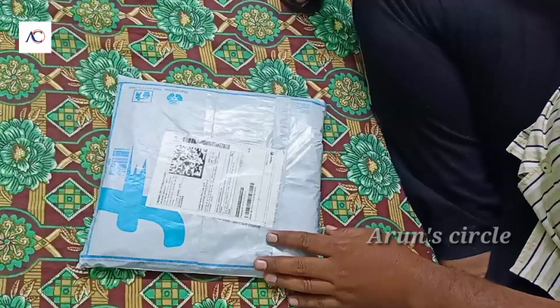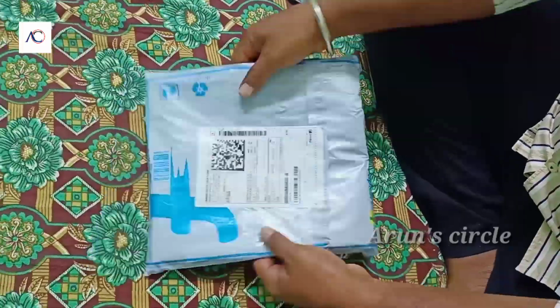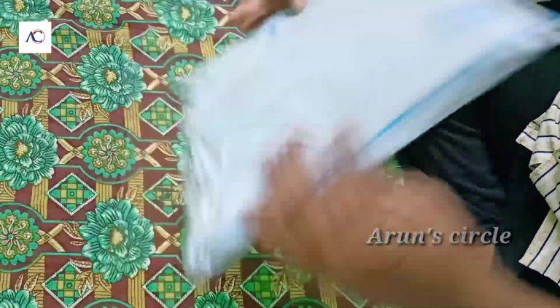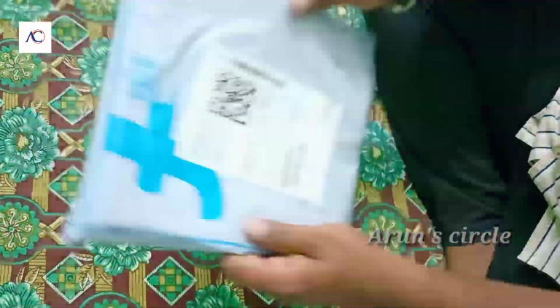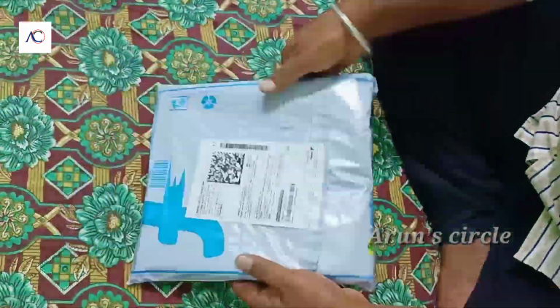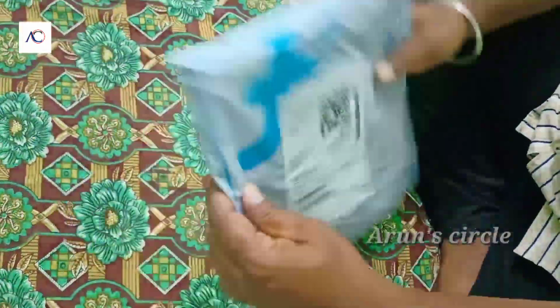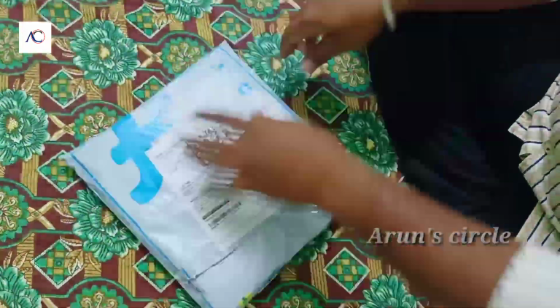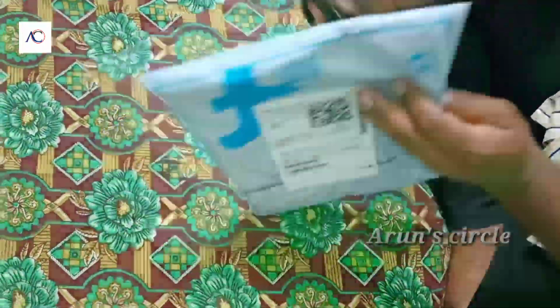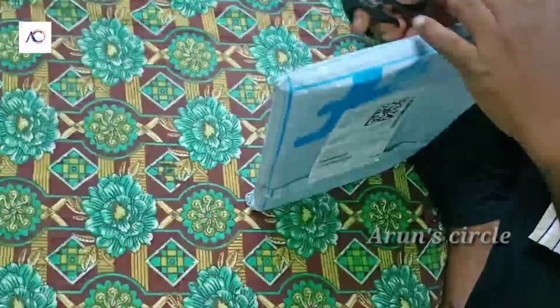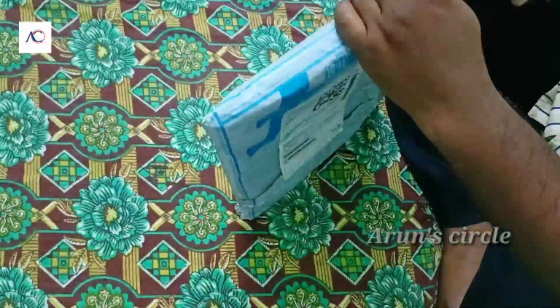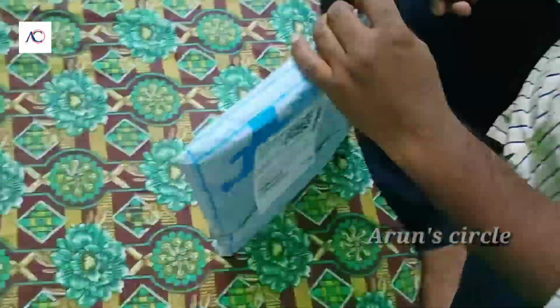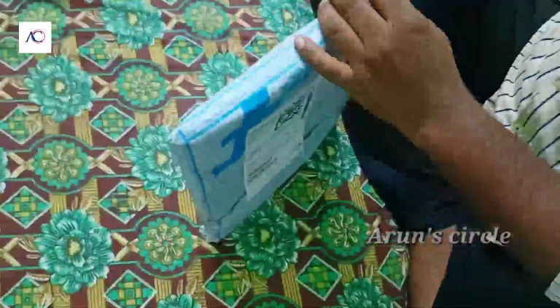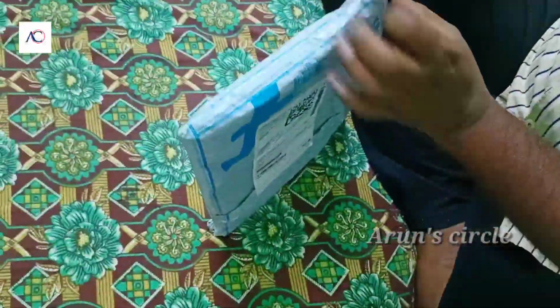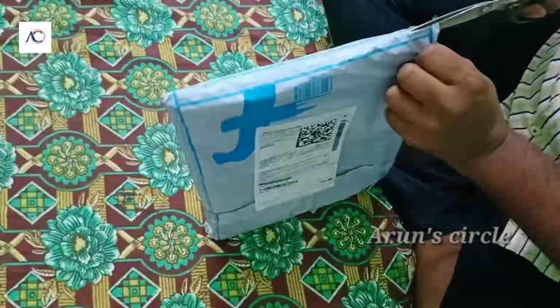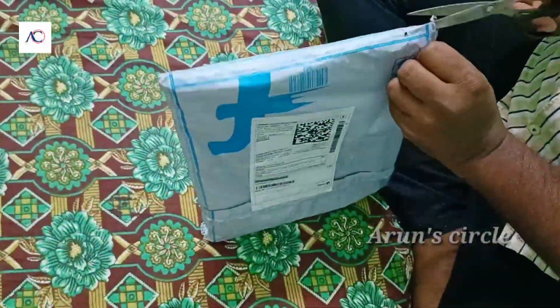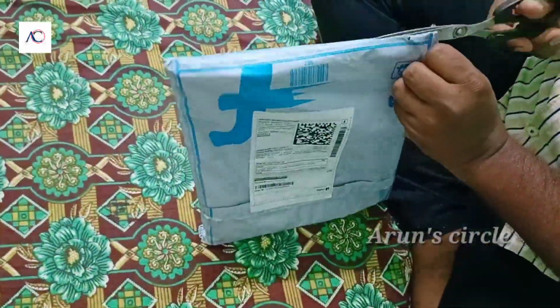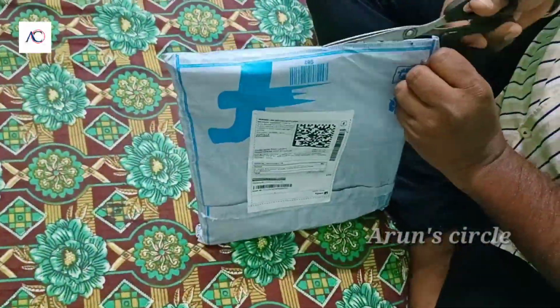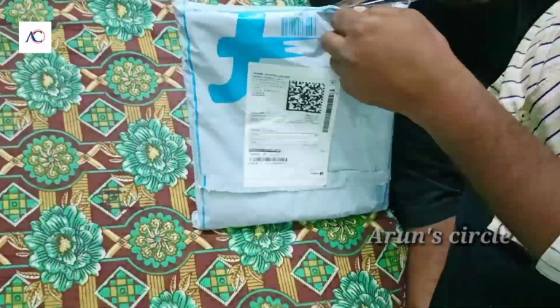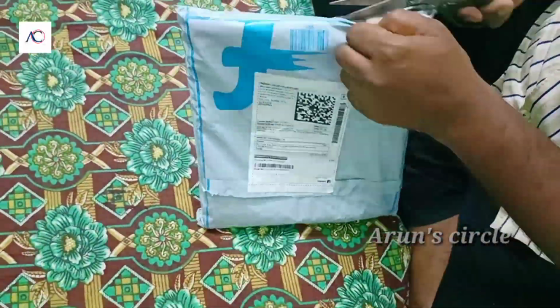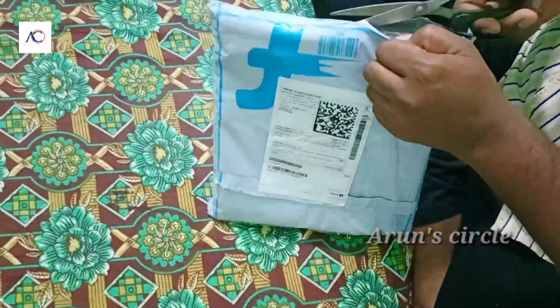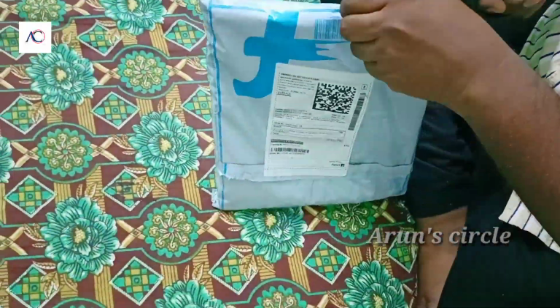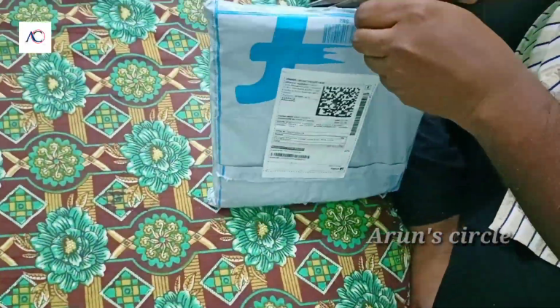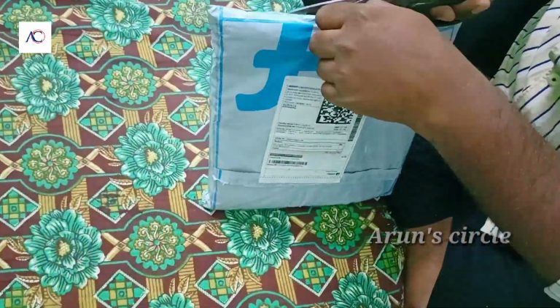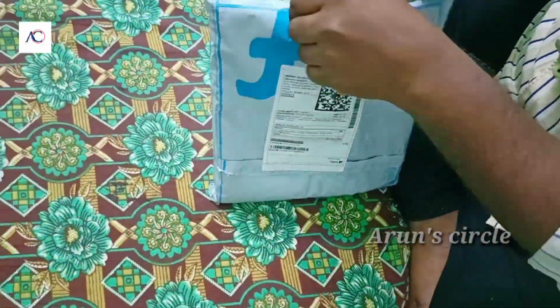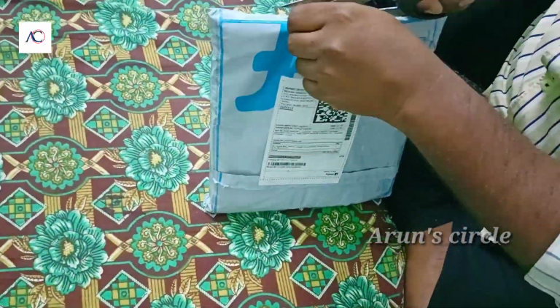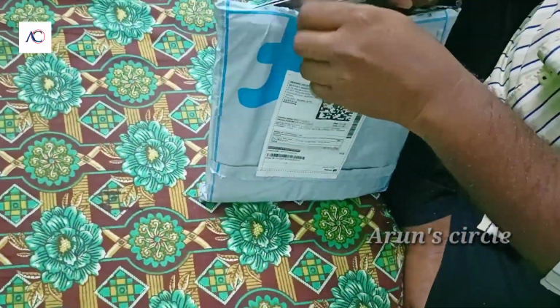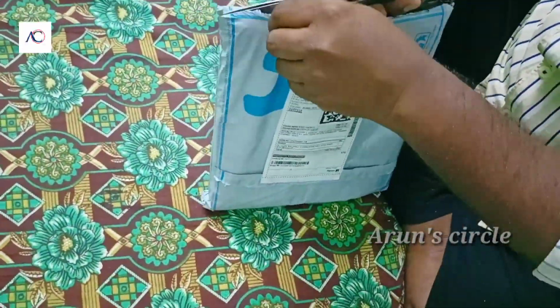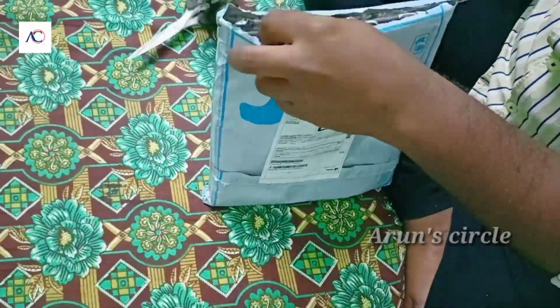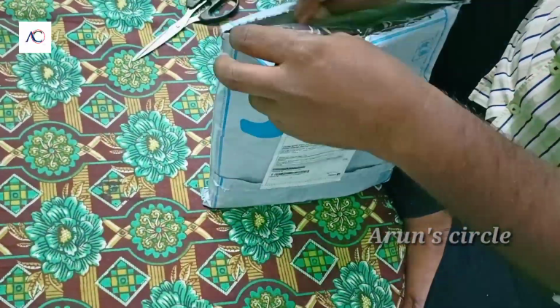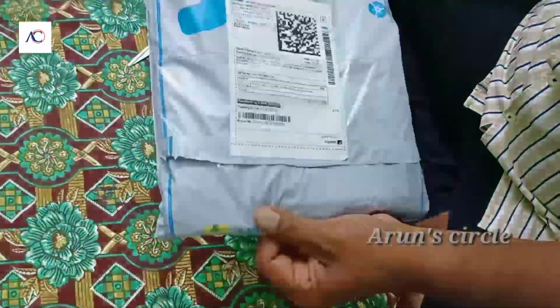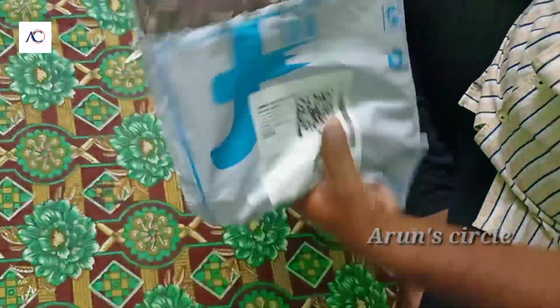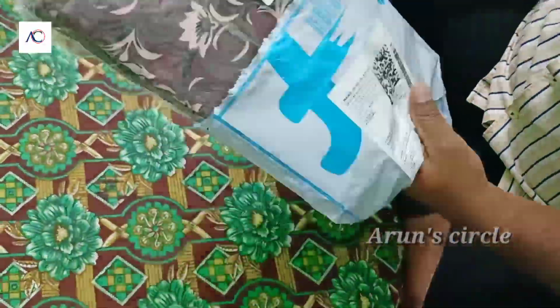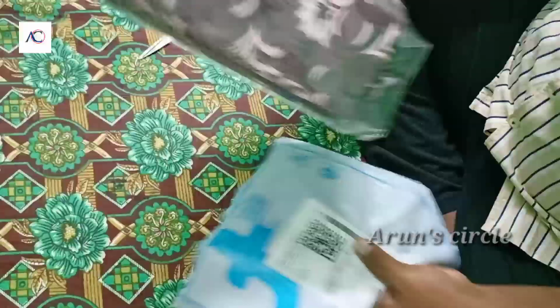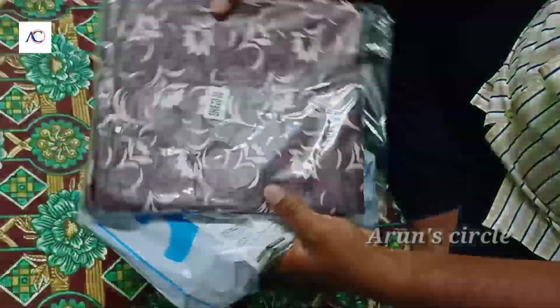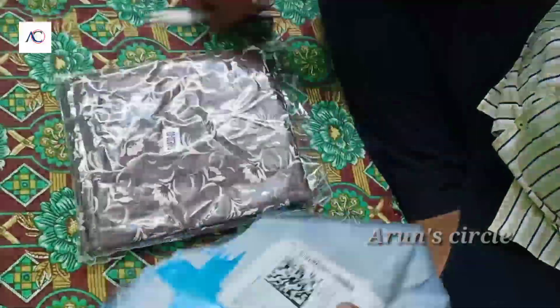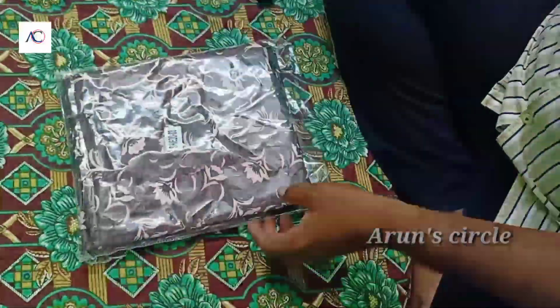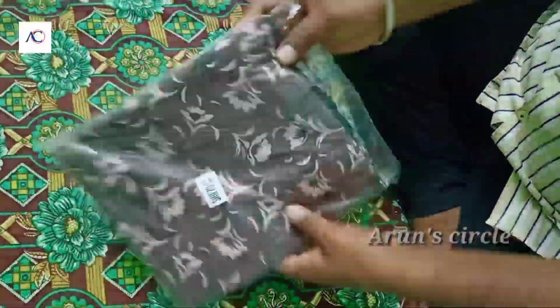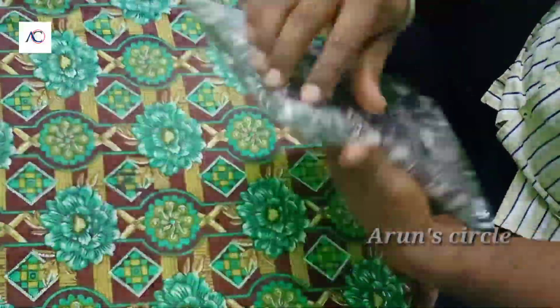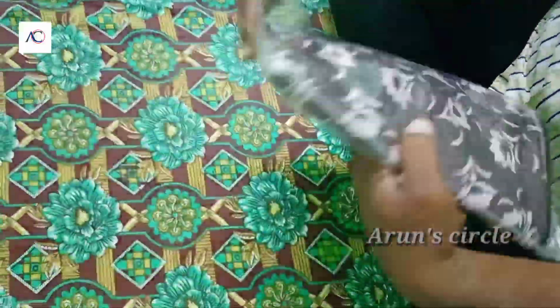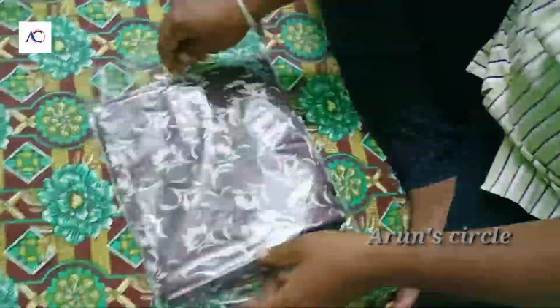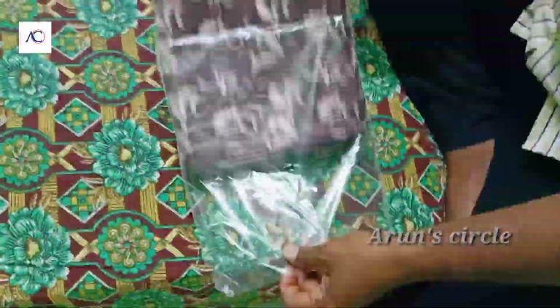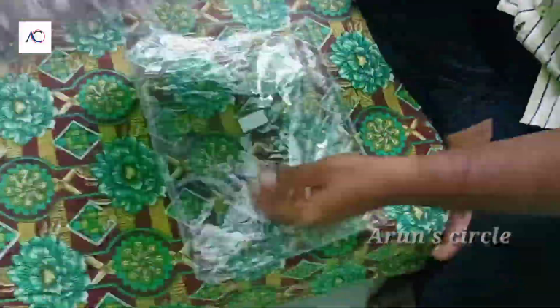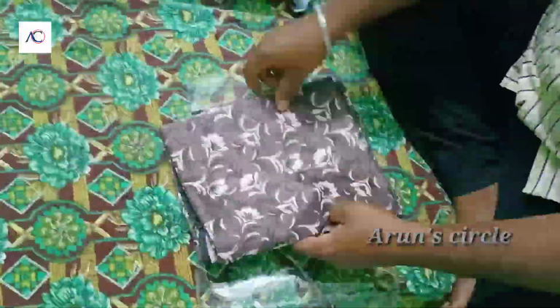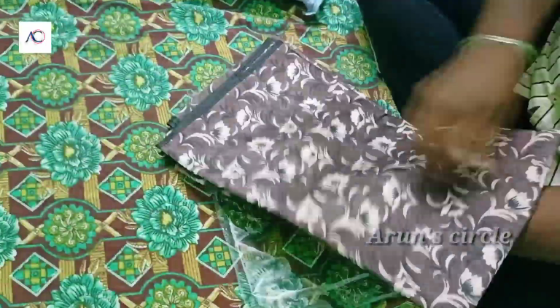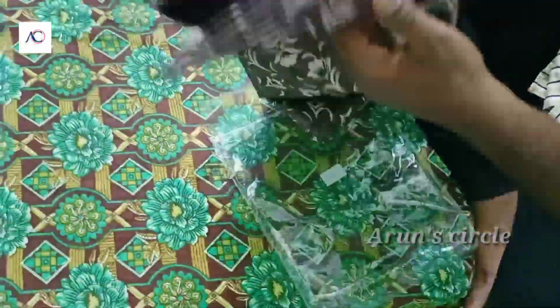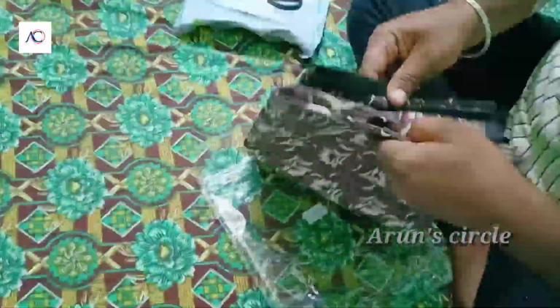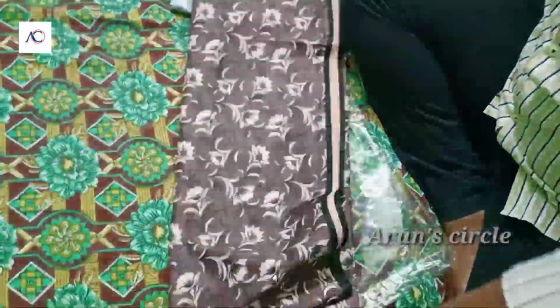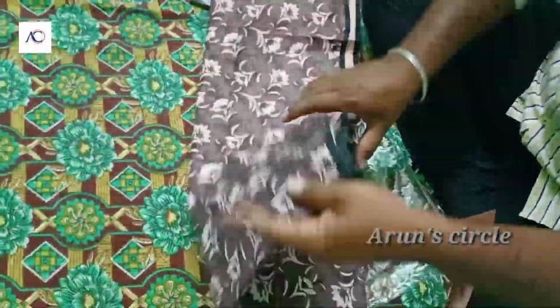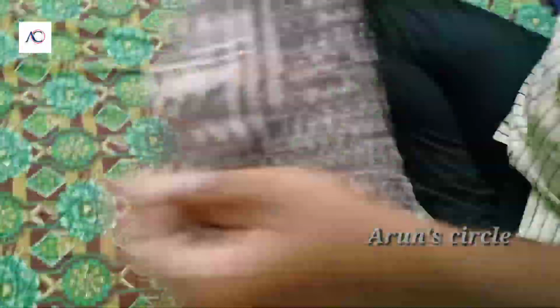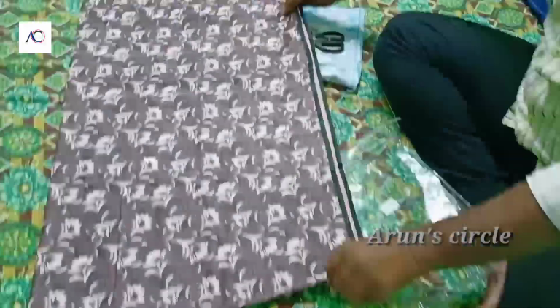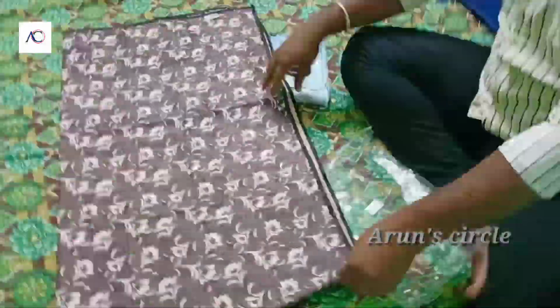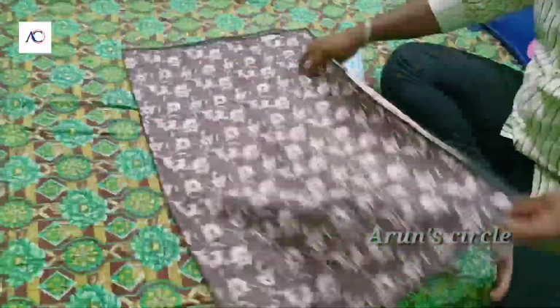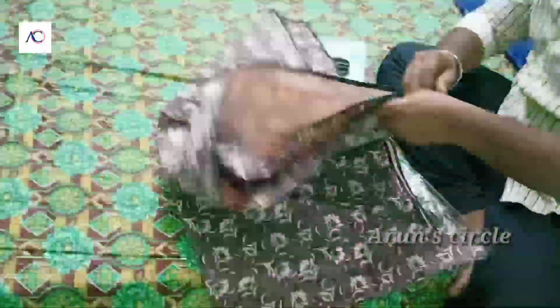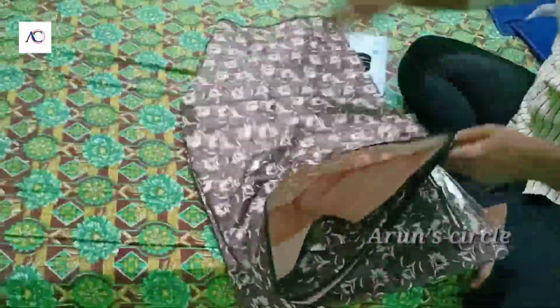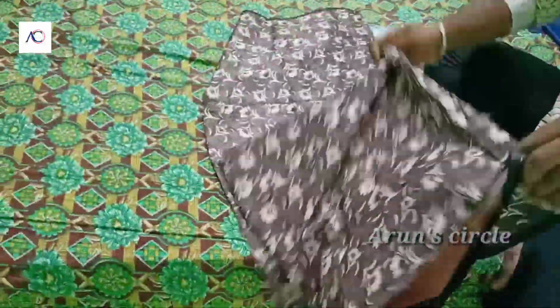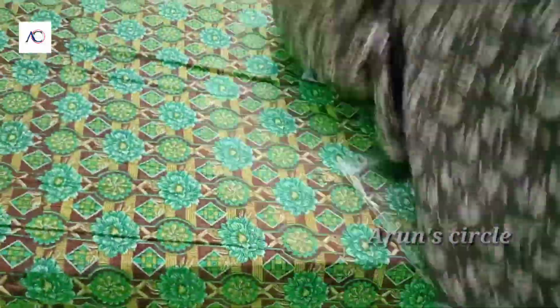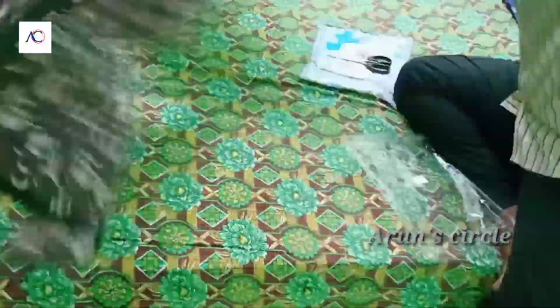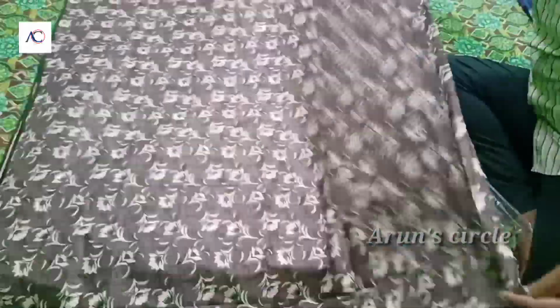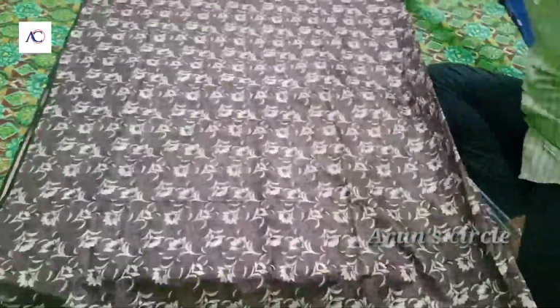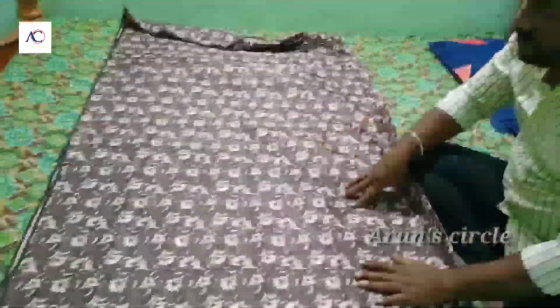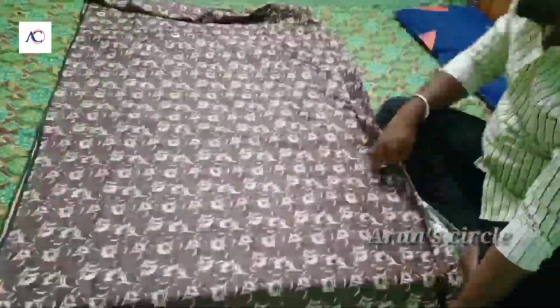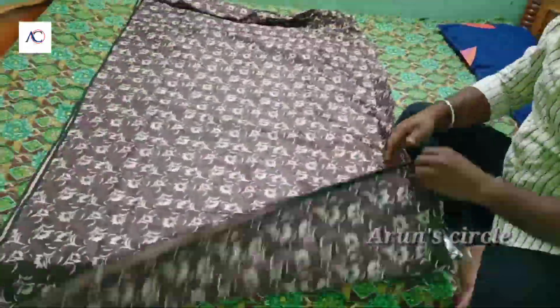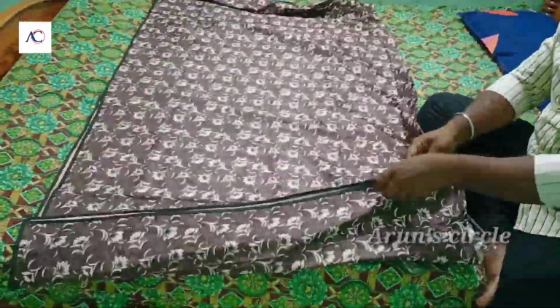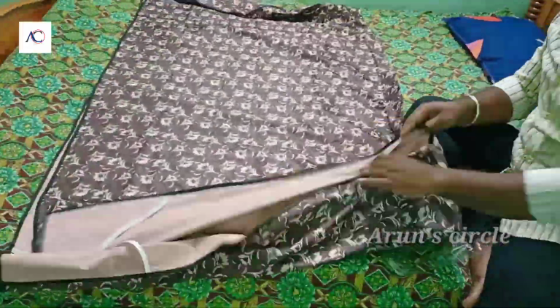Hi friends, welcome to Arum Circle. In our video, we have a waterproof mattress cover. We will review the cover.